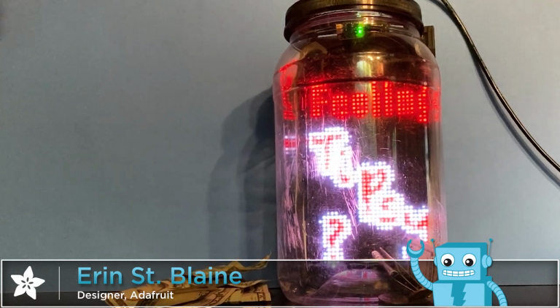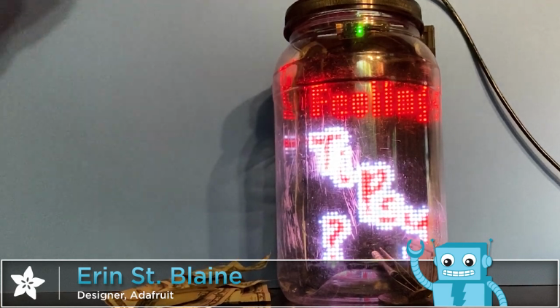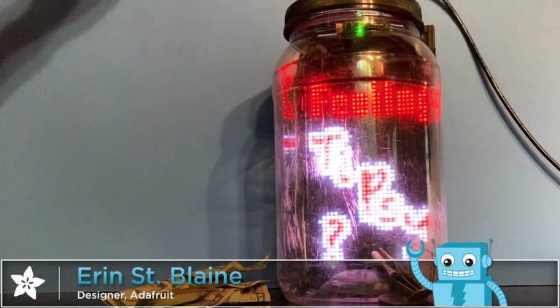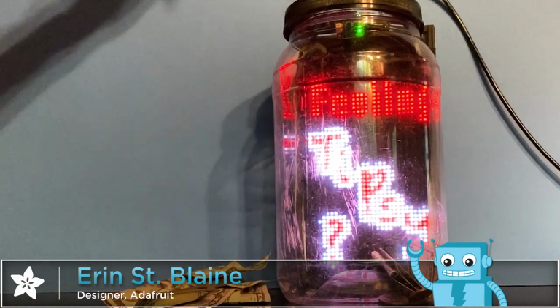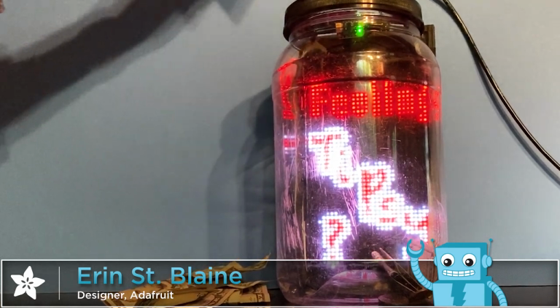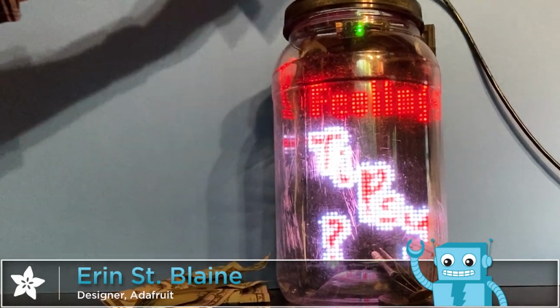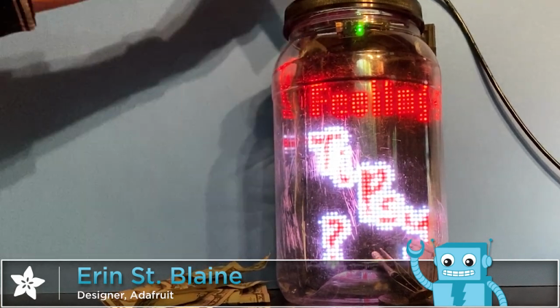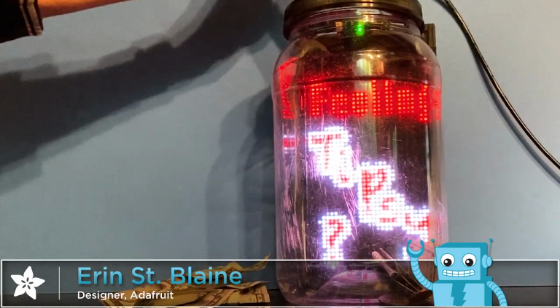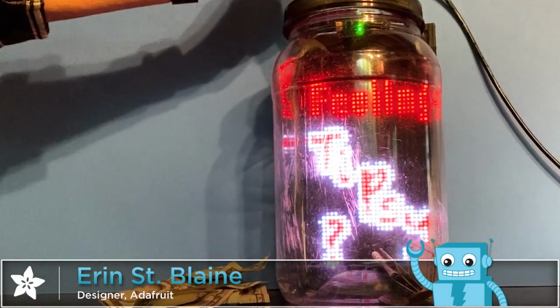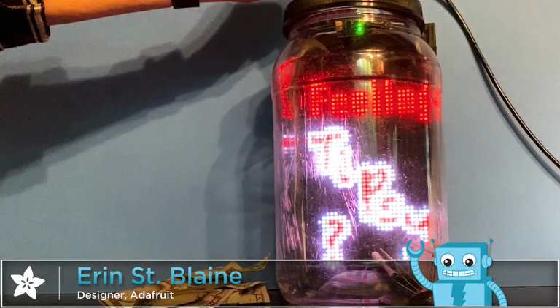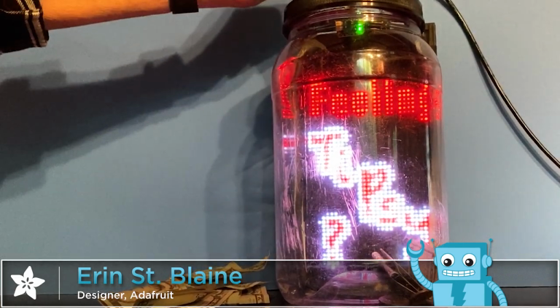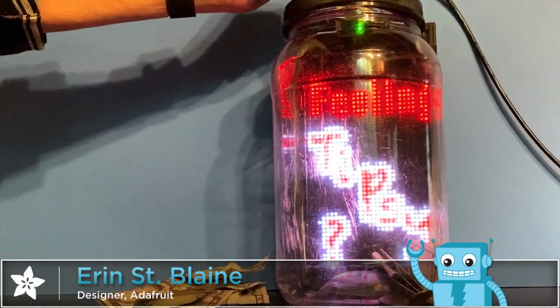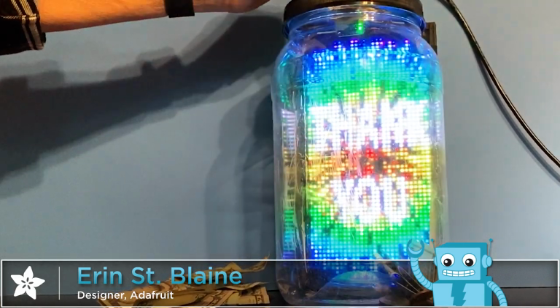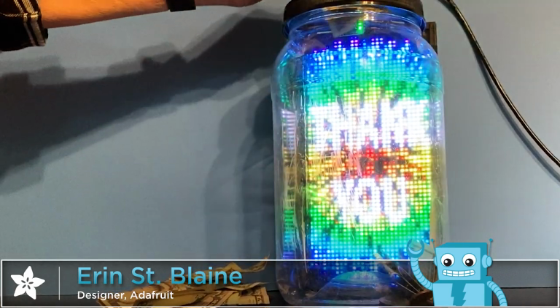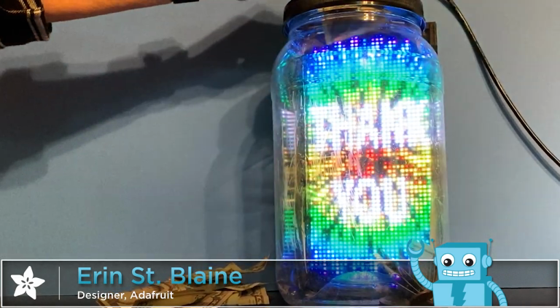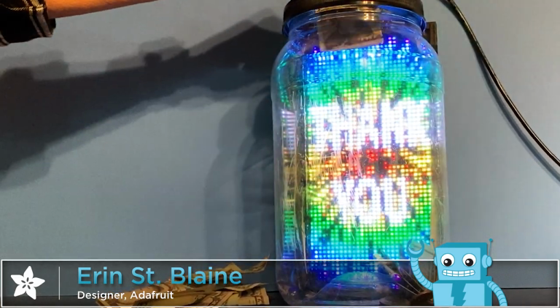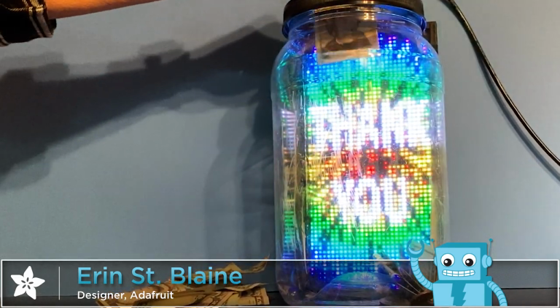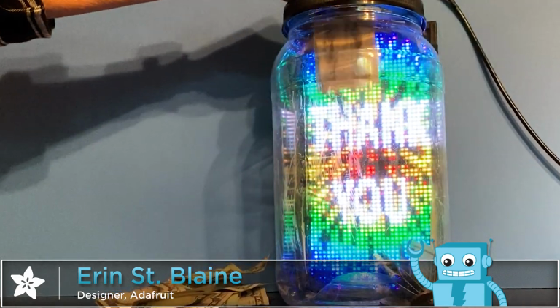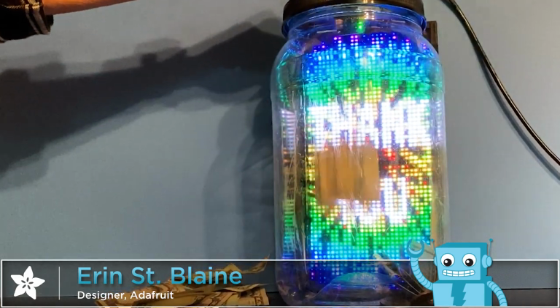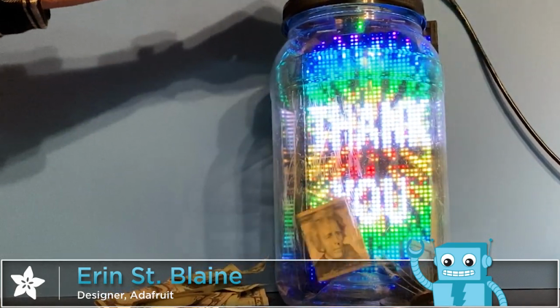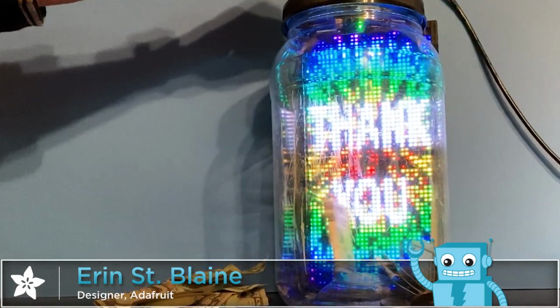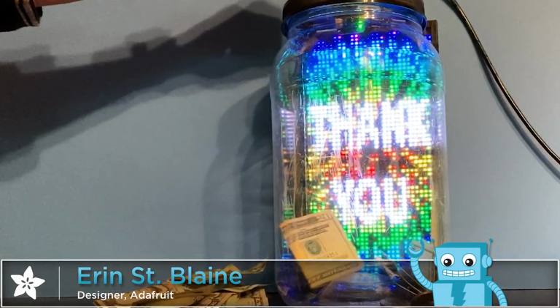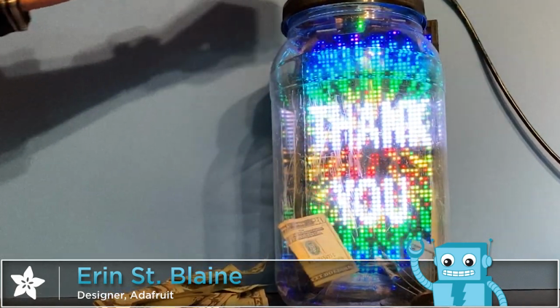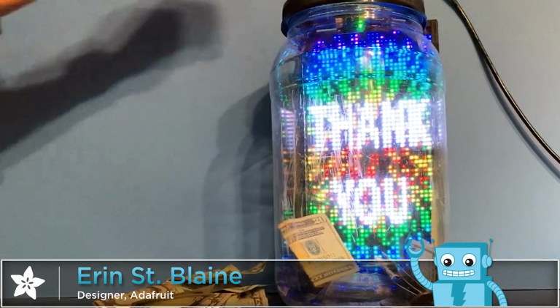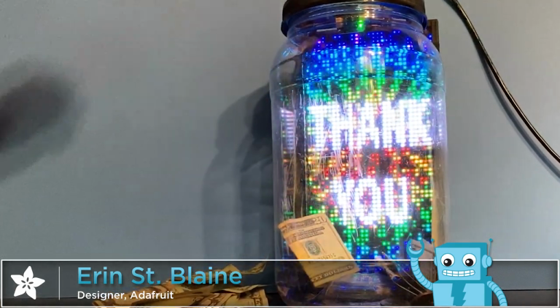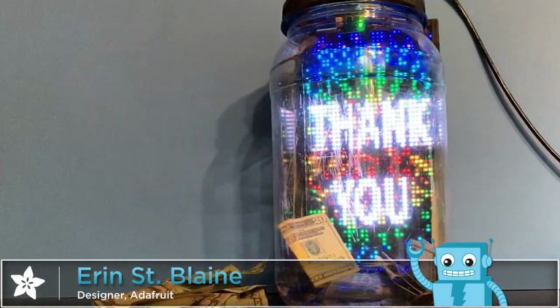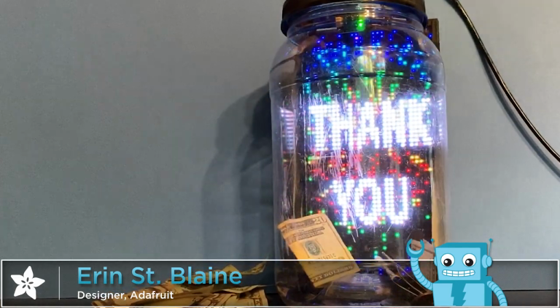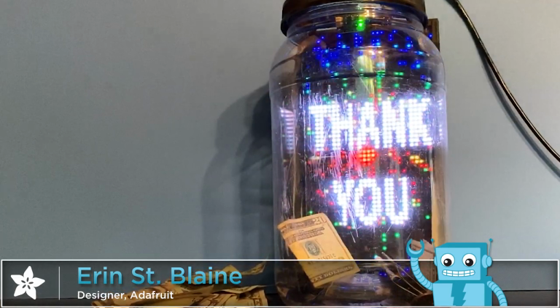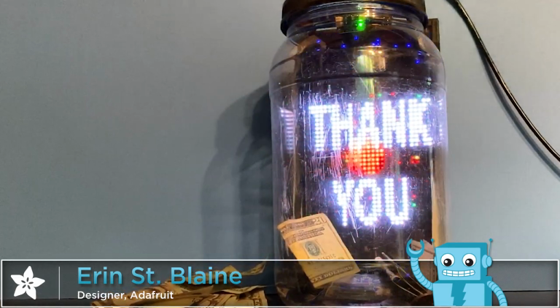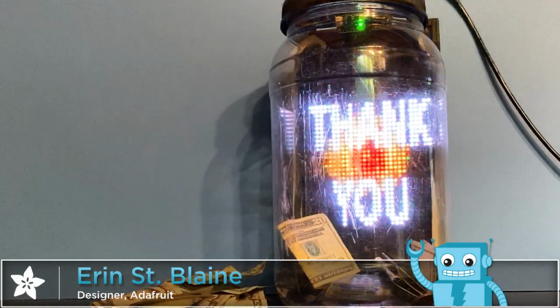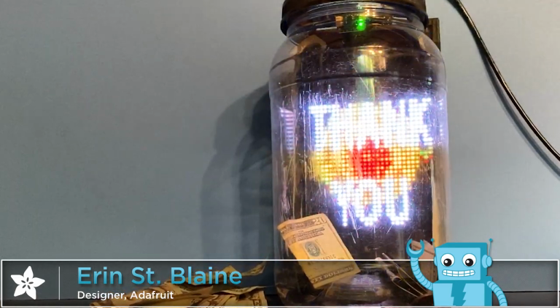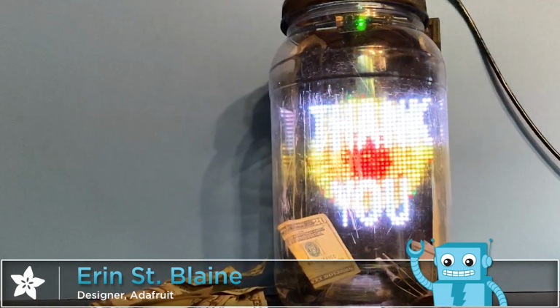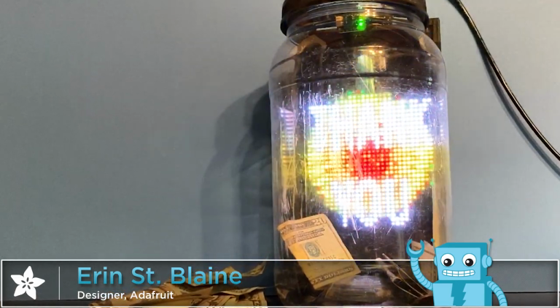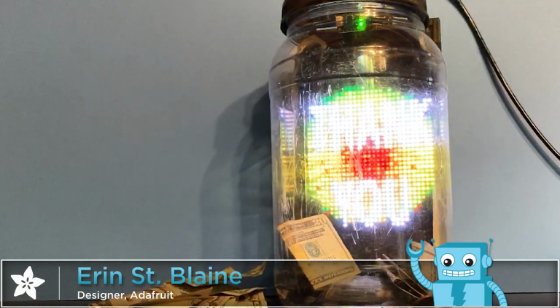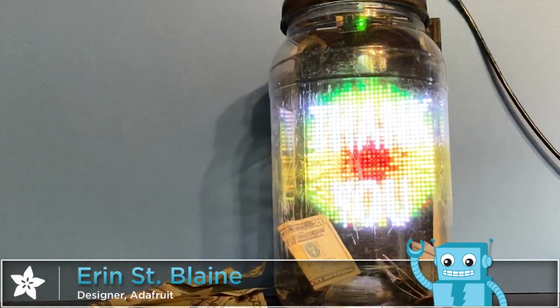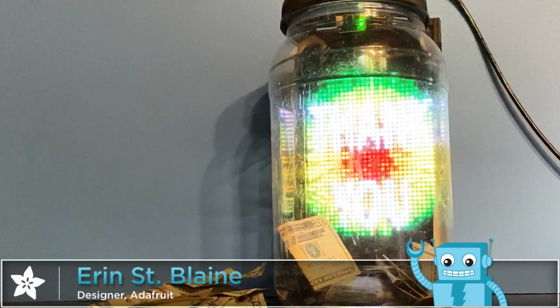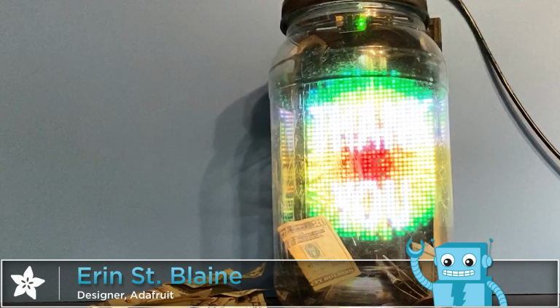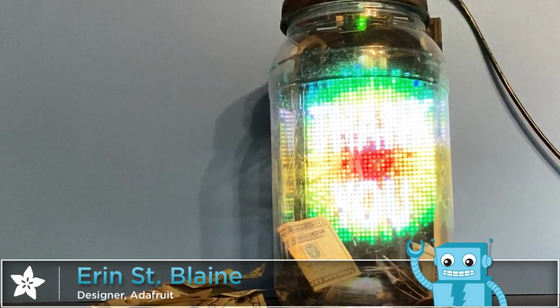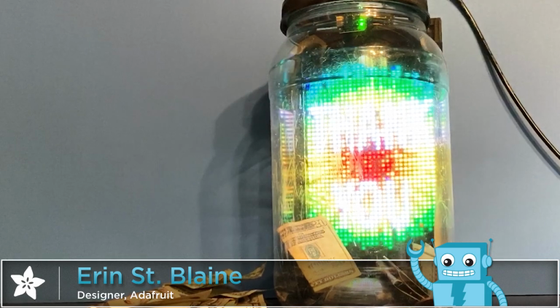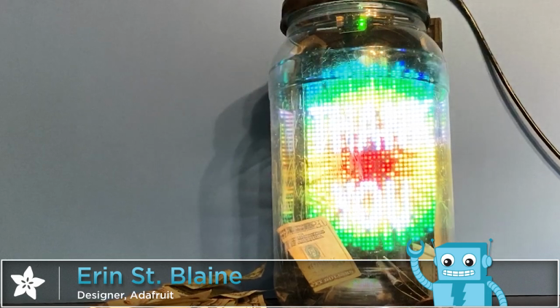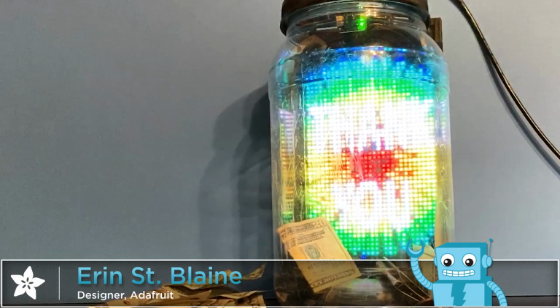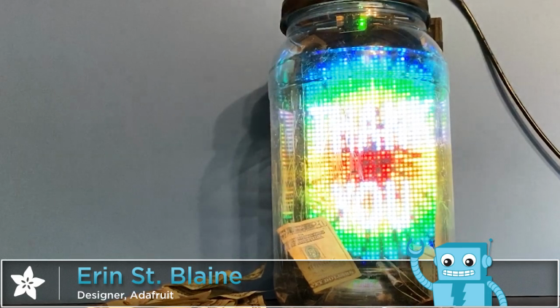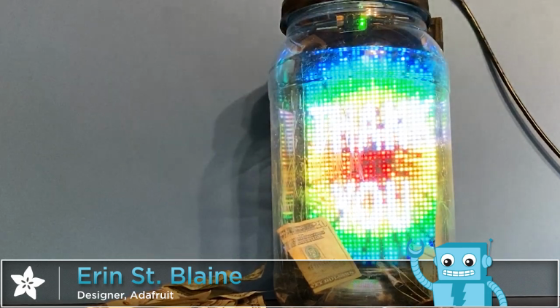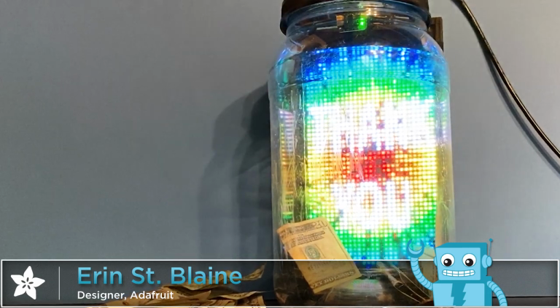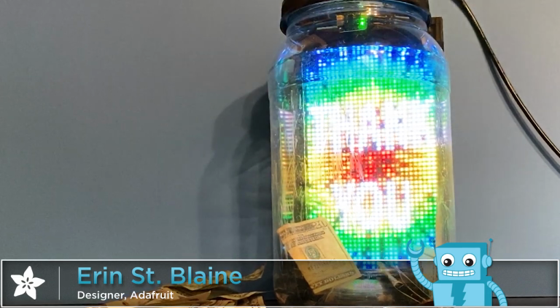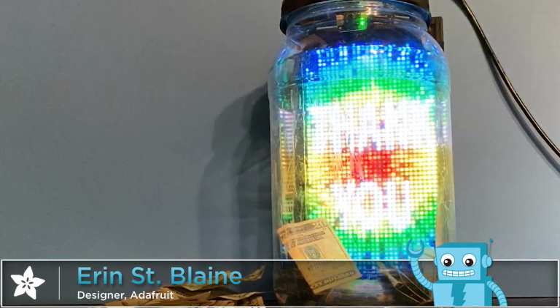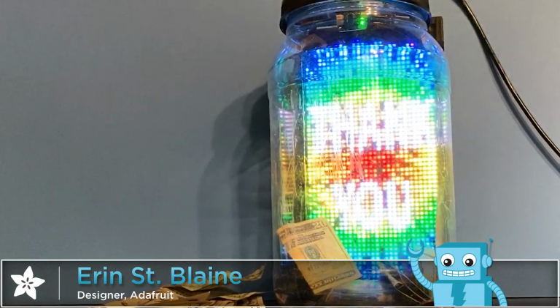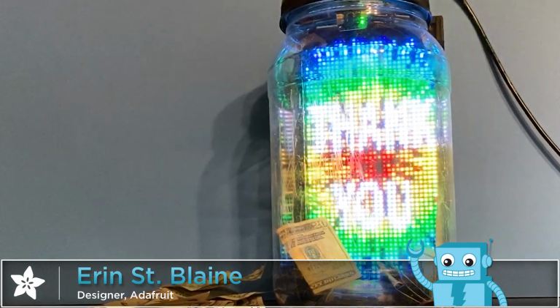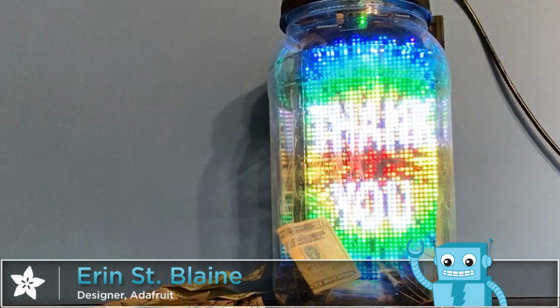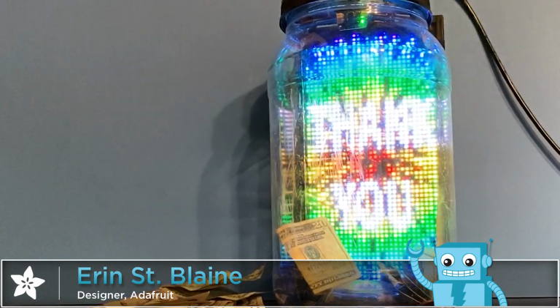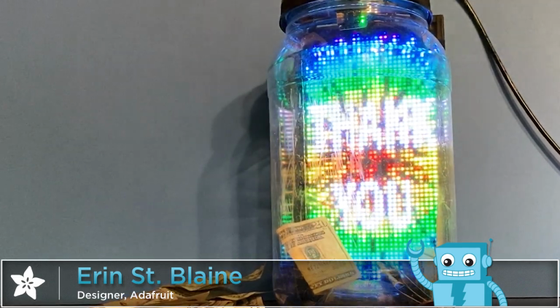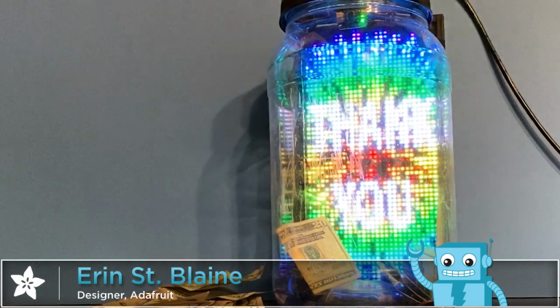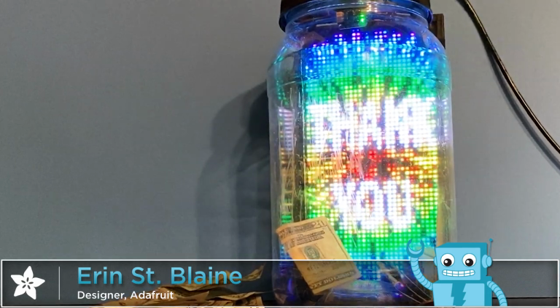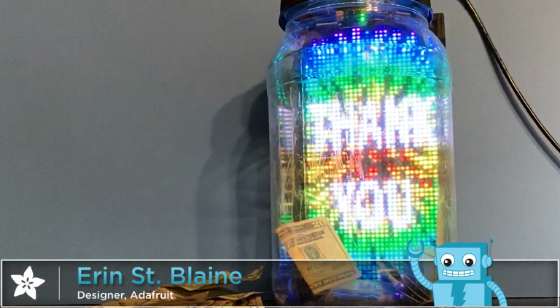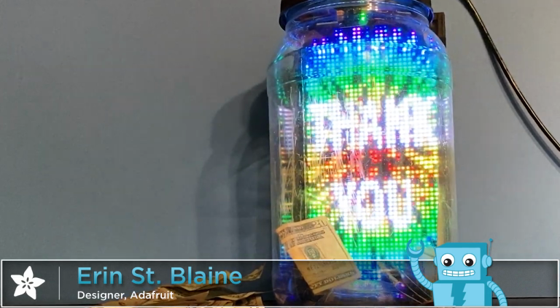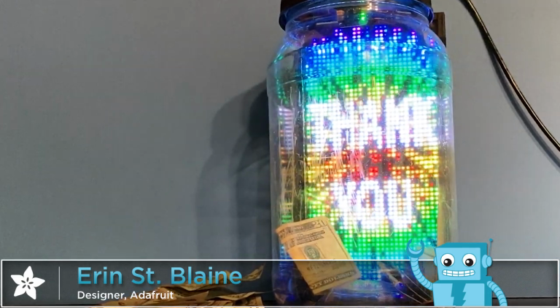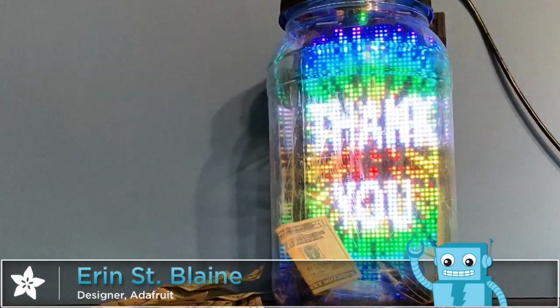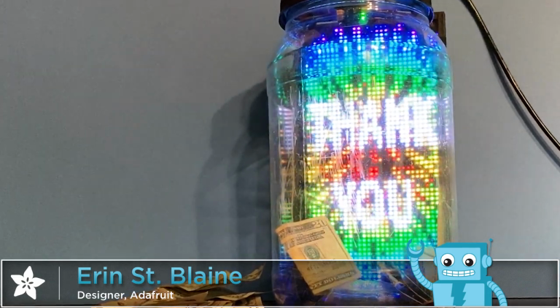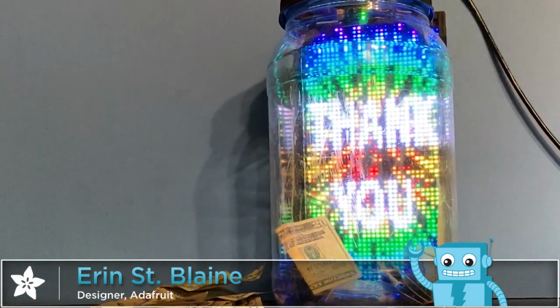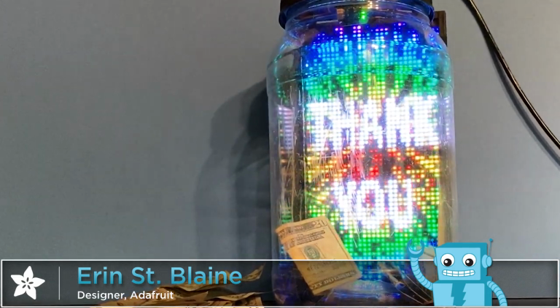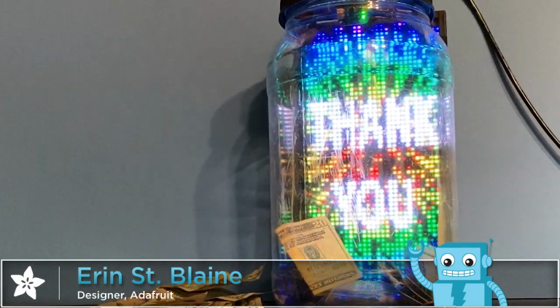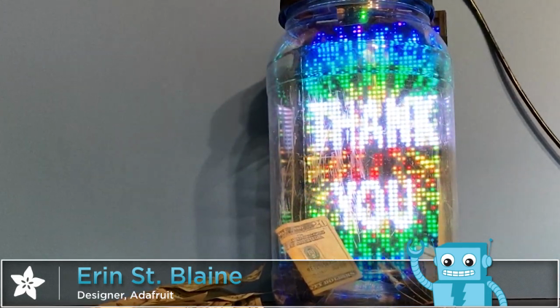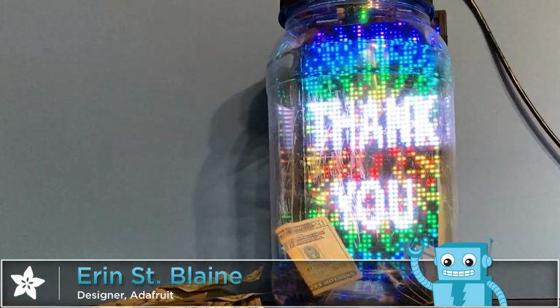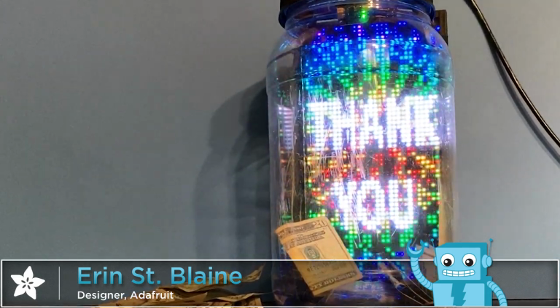If you like this tutorial, let us know. And be sure to click that subscribe button for more fun Adafruit projects. Thanks for watching.